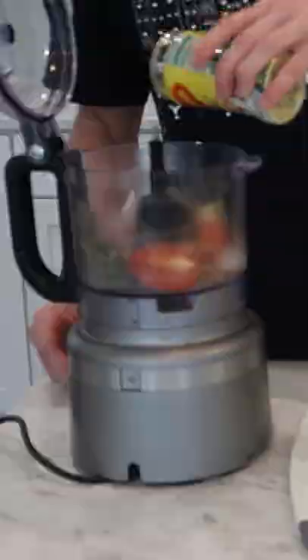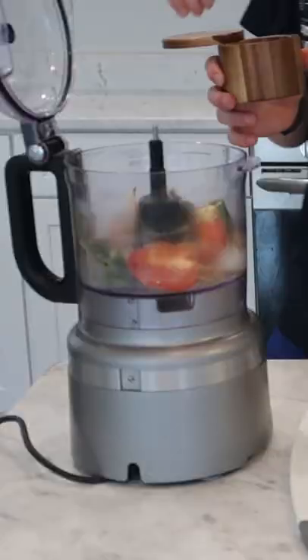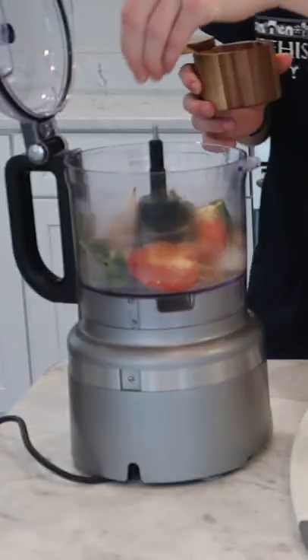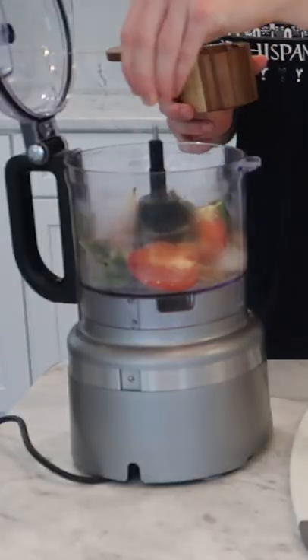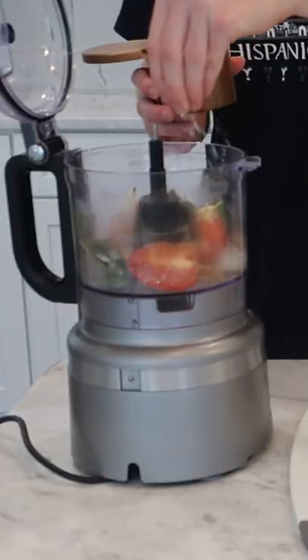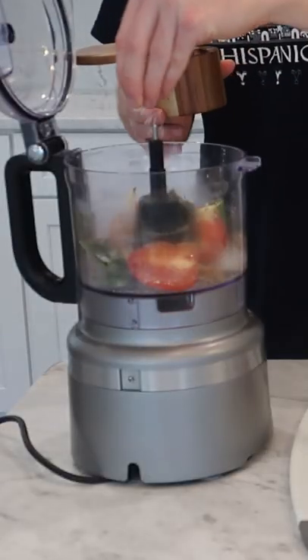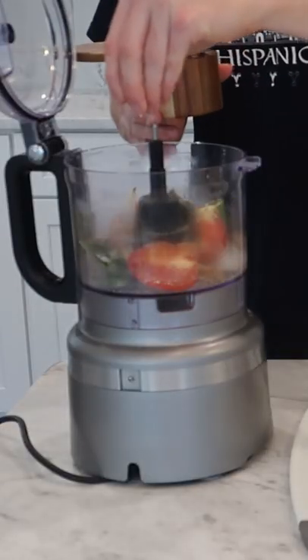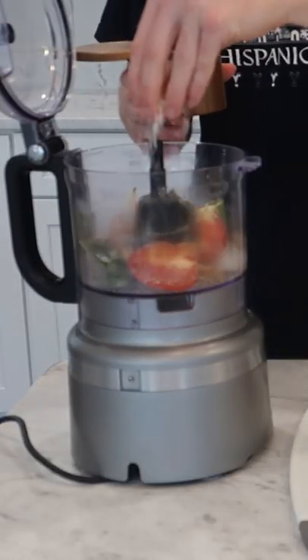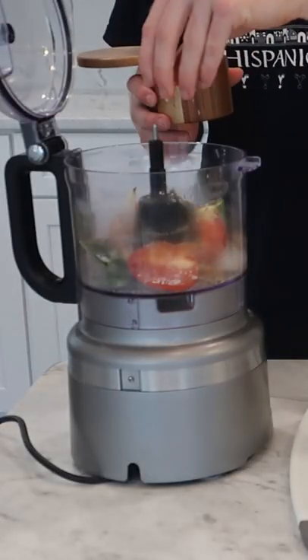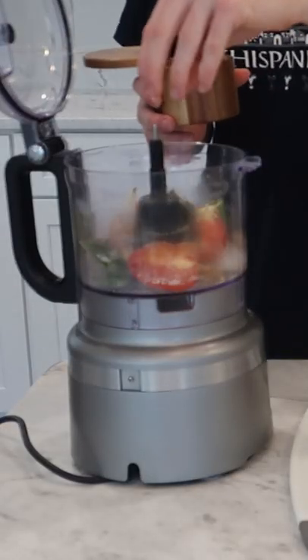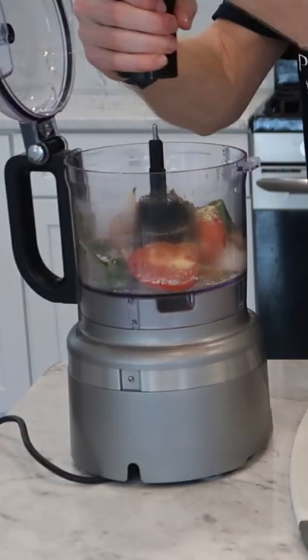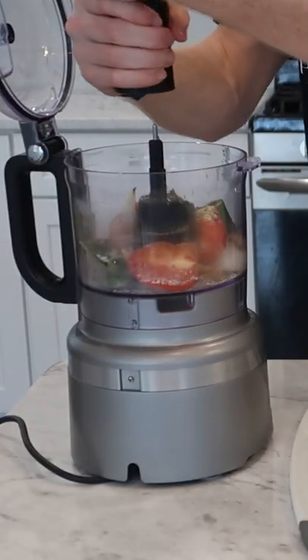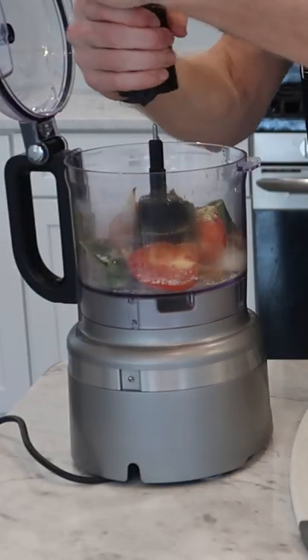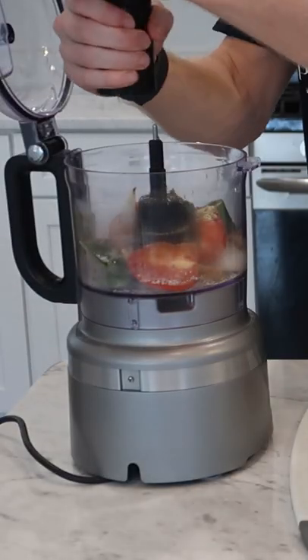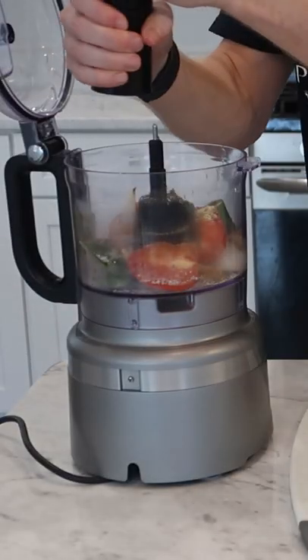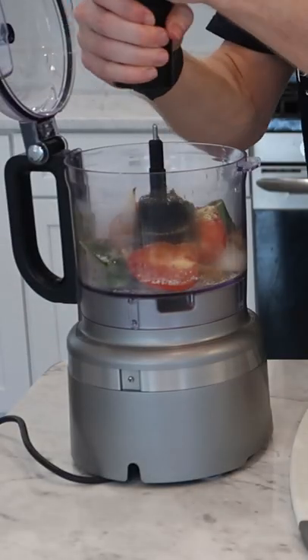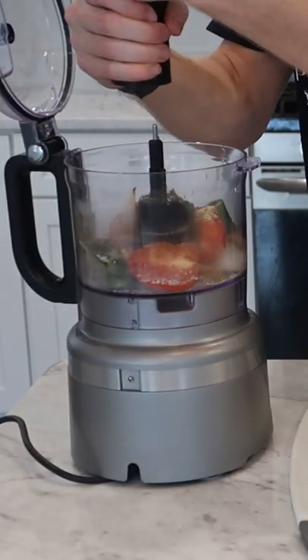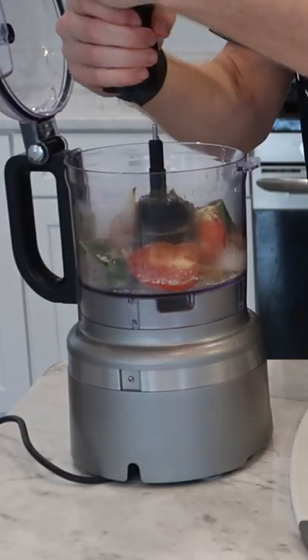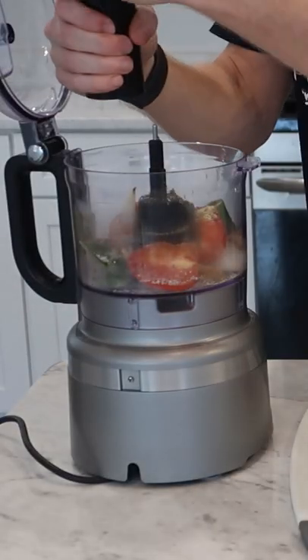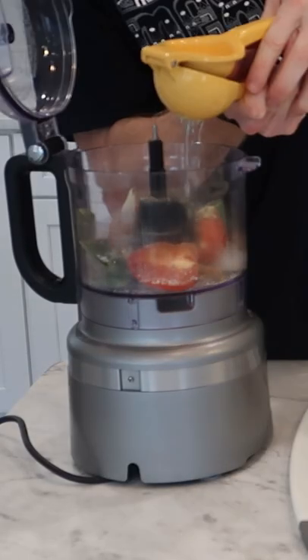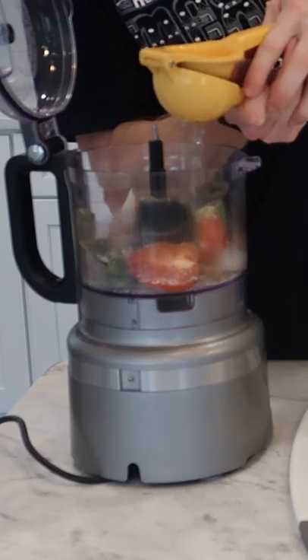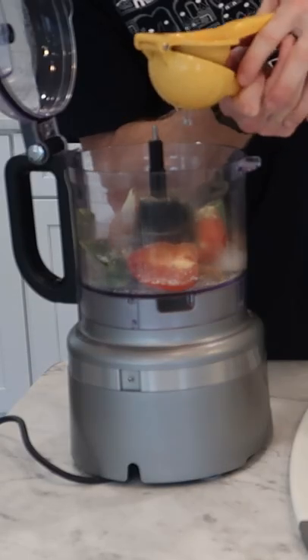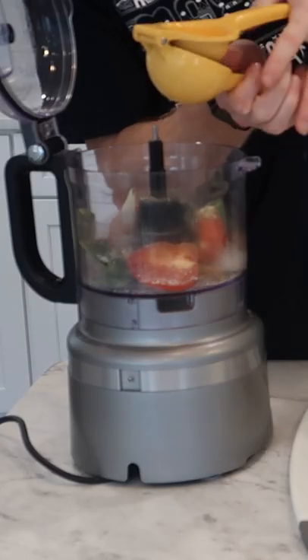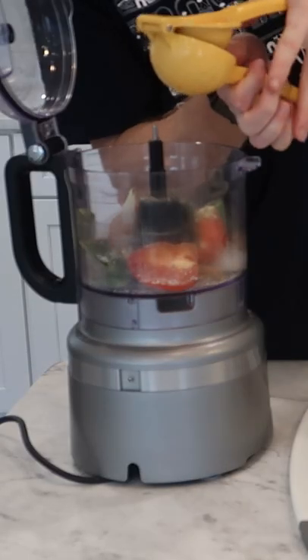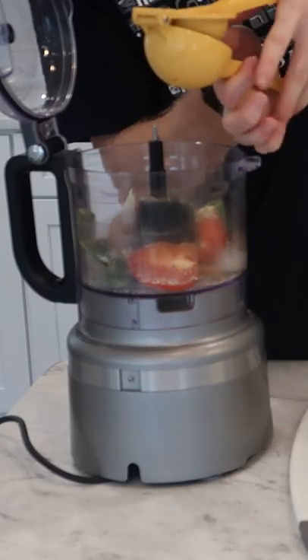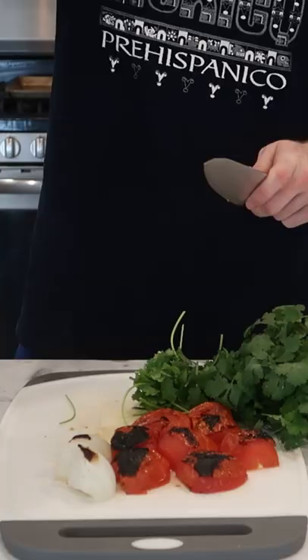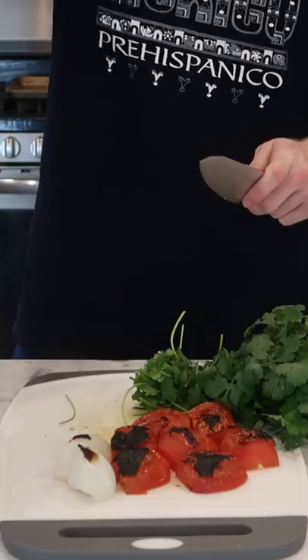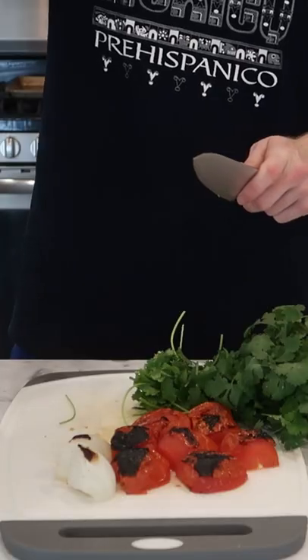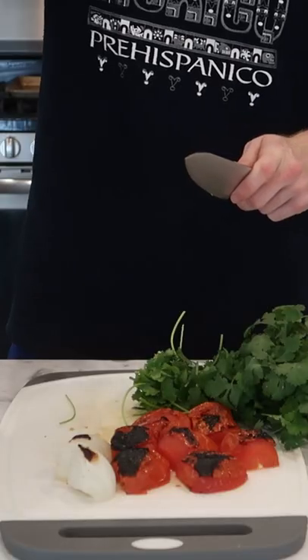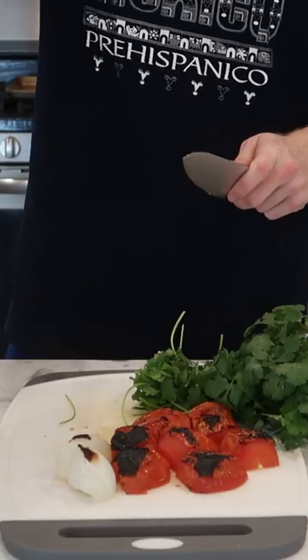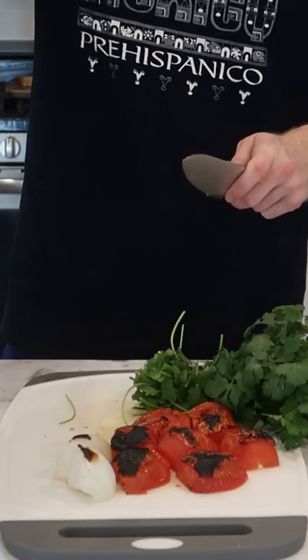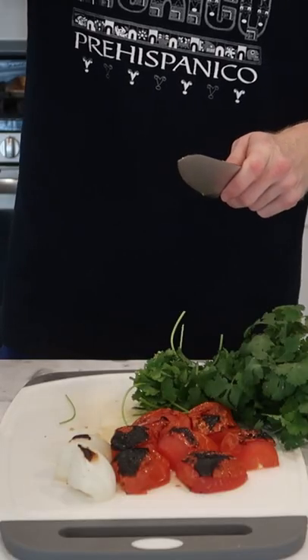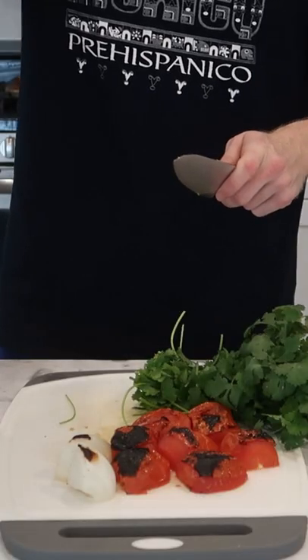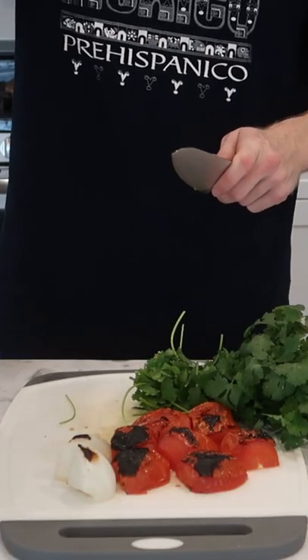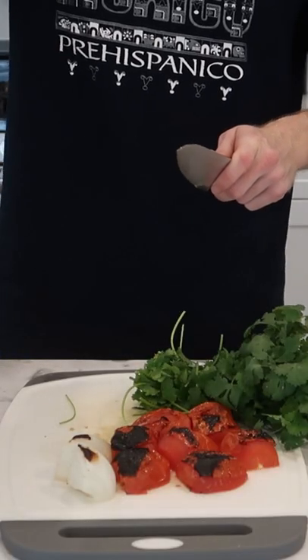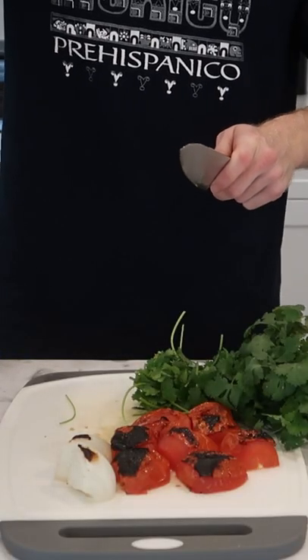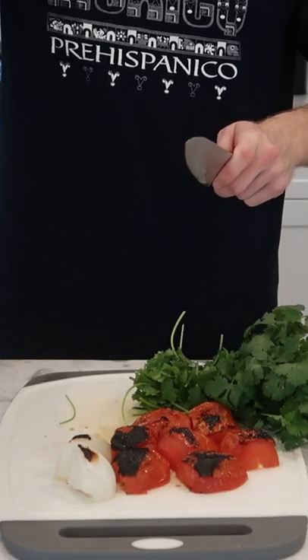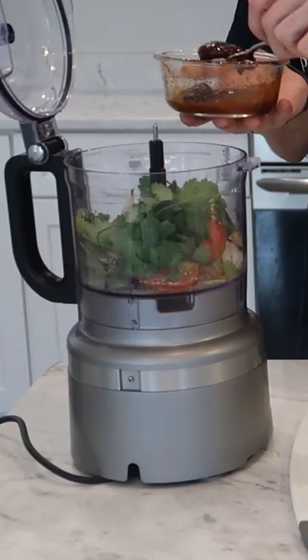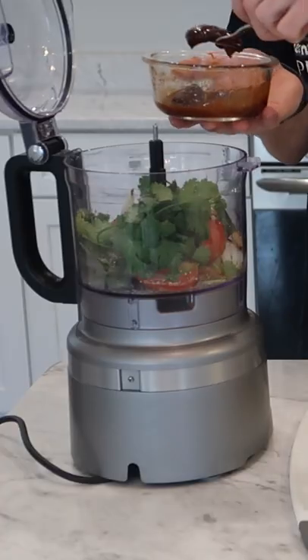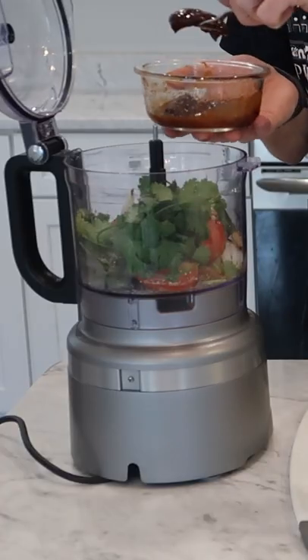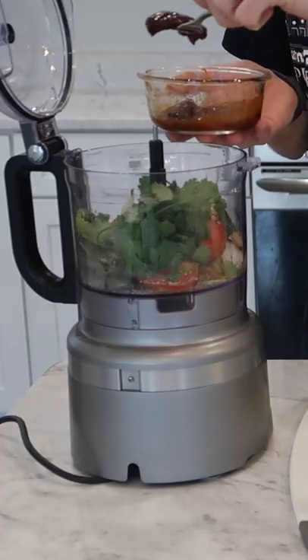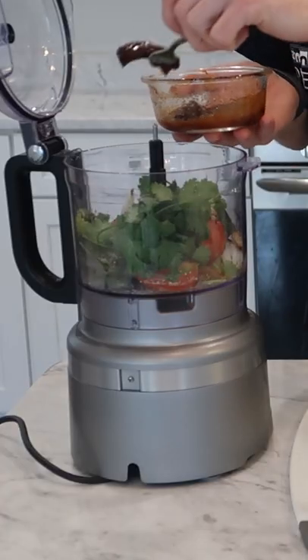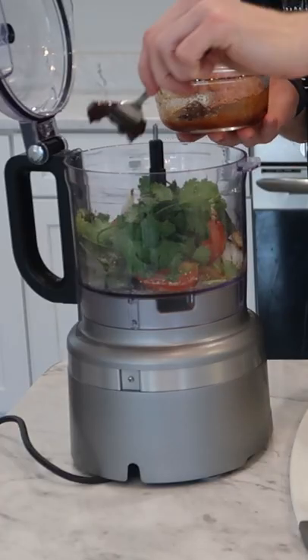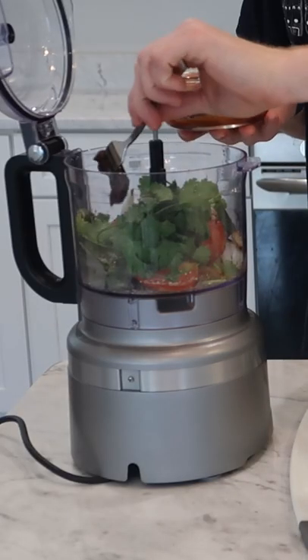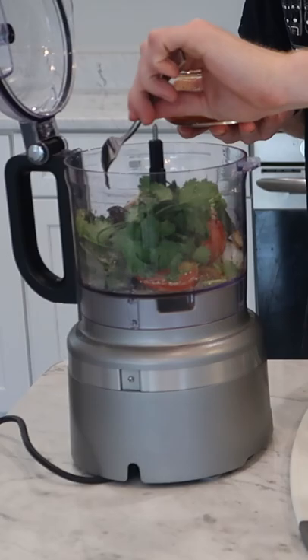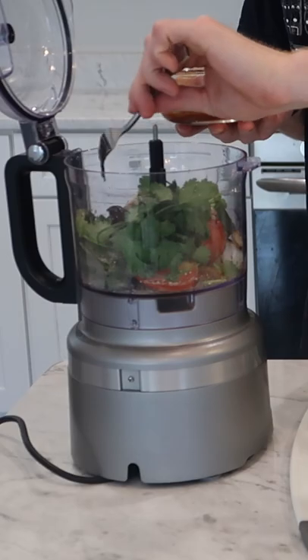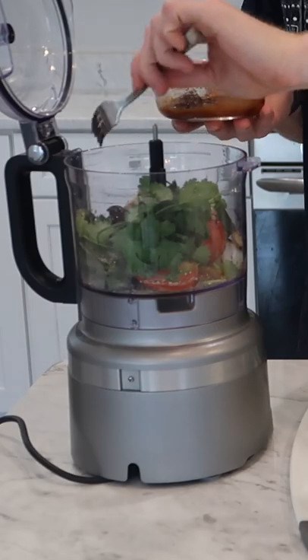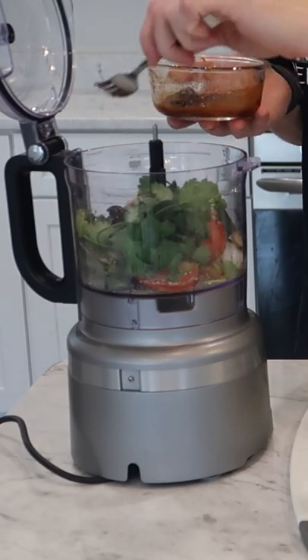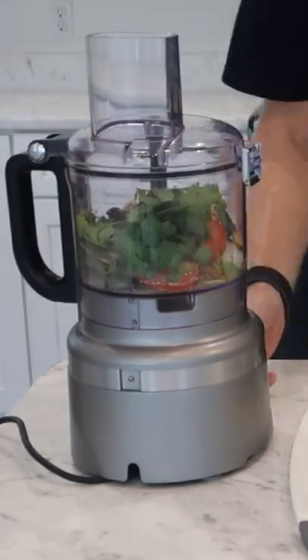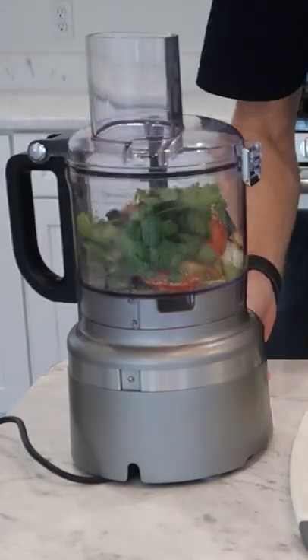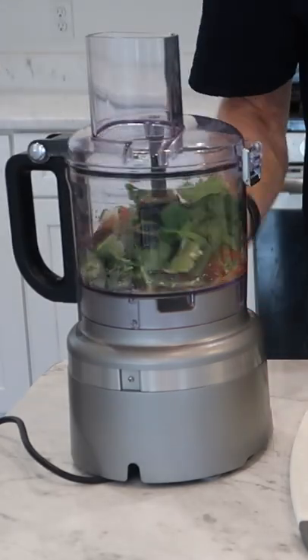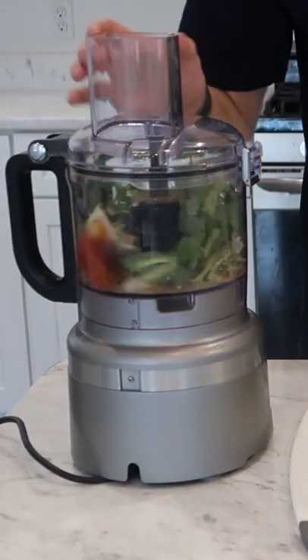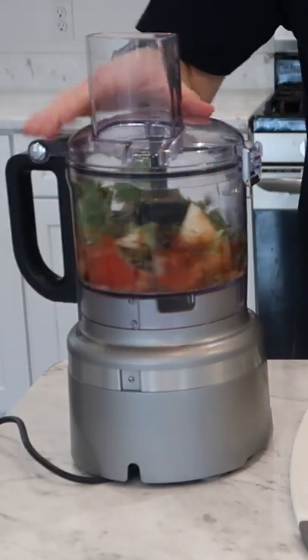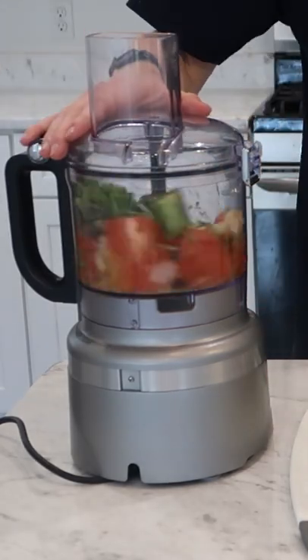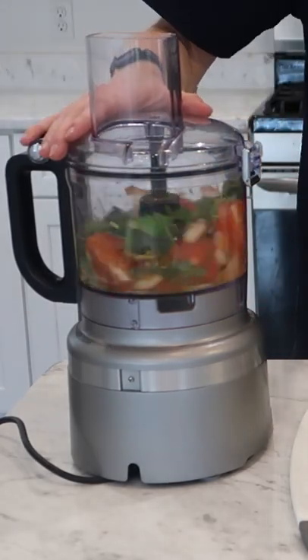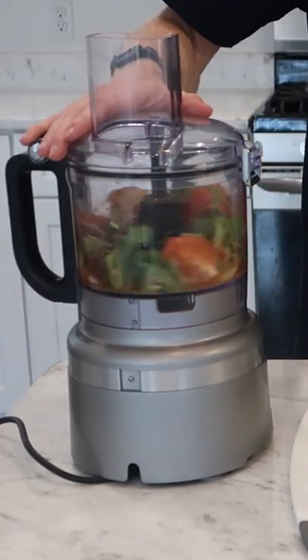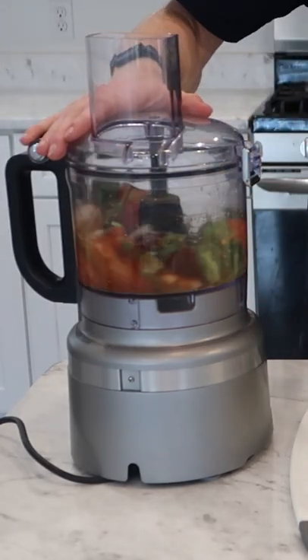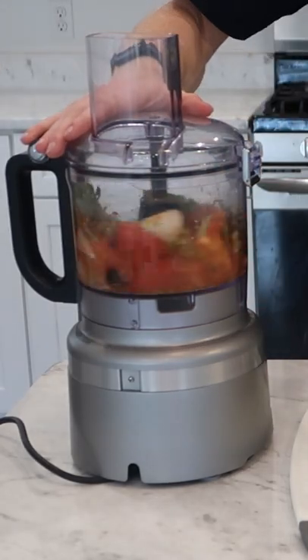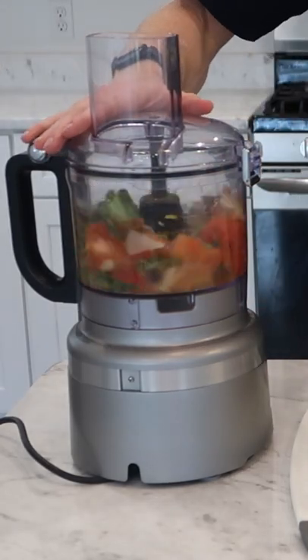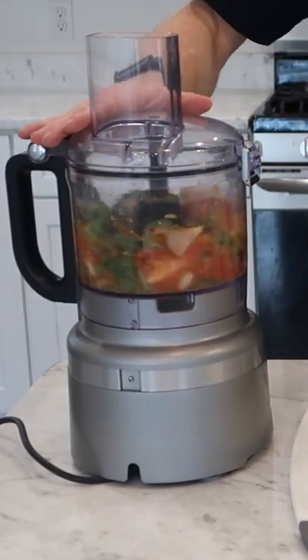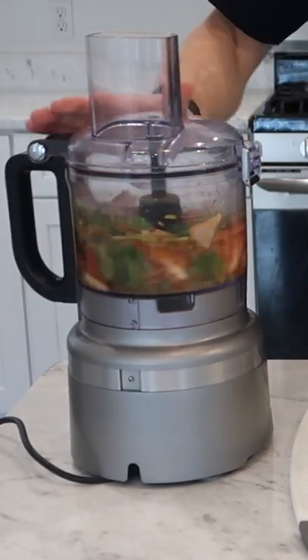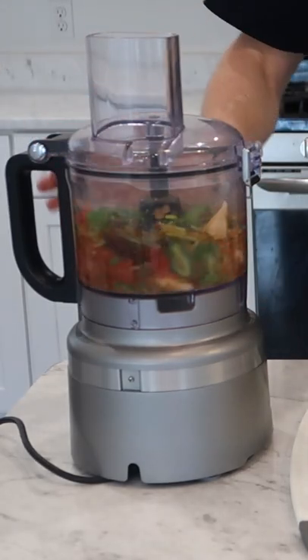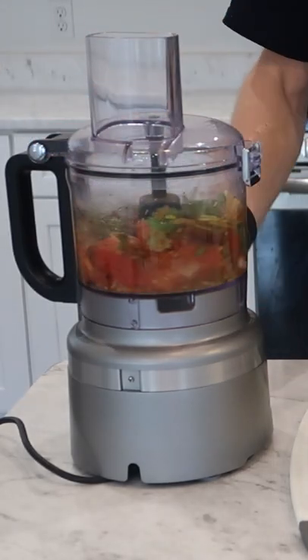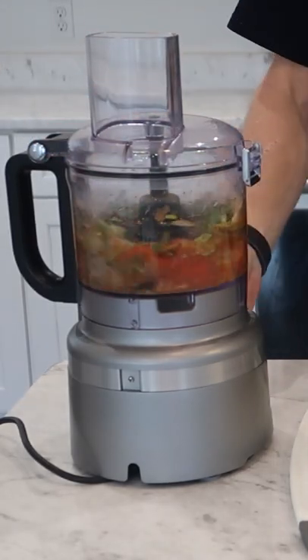Add a bunch of salt and pepper and the juice of half a lime, as well as a bunch of stems and leaves of cilantro, one chipotle in adobo, and process all that until it's smooth.